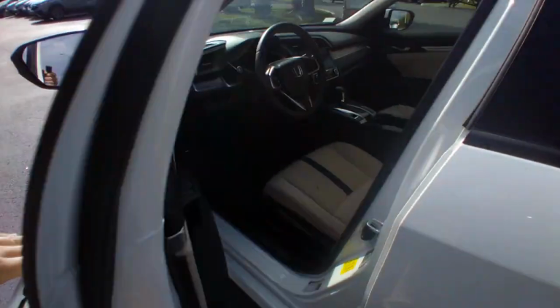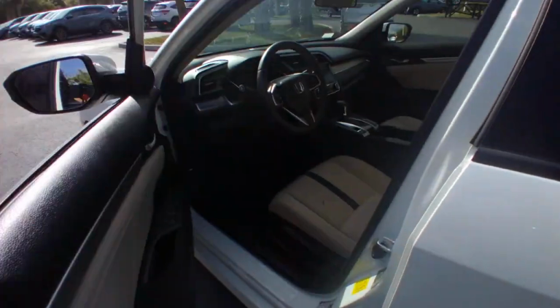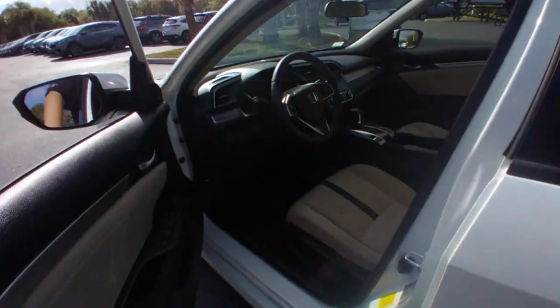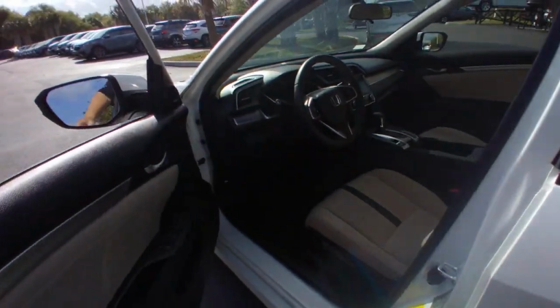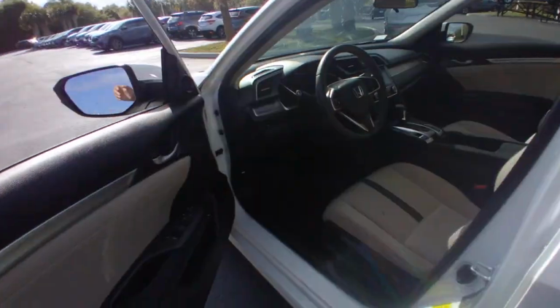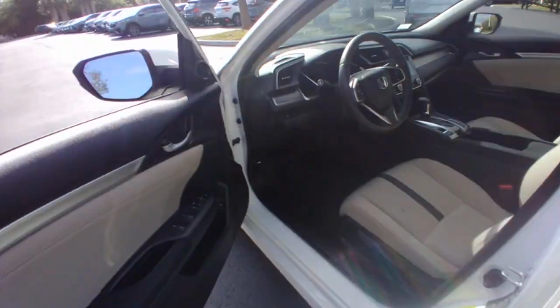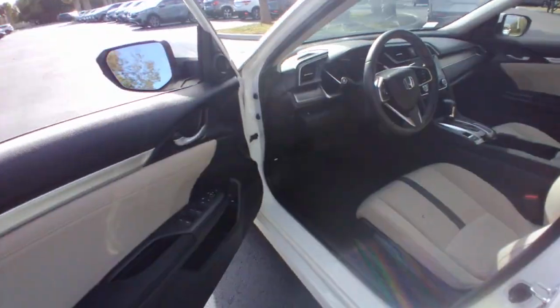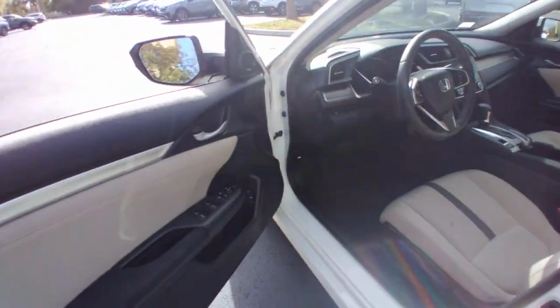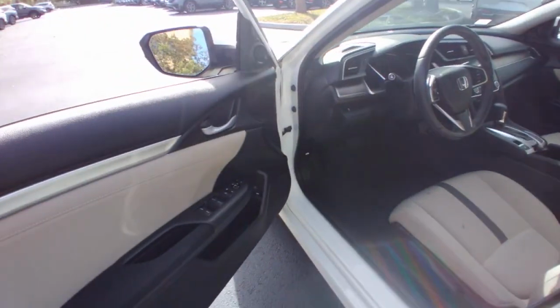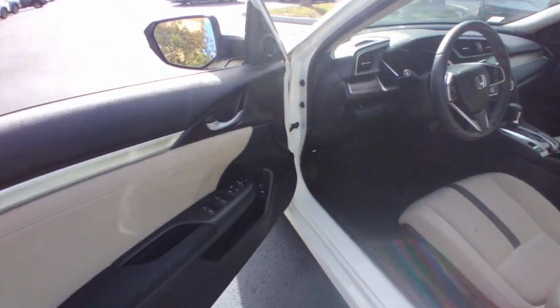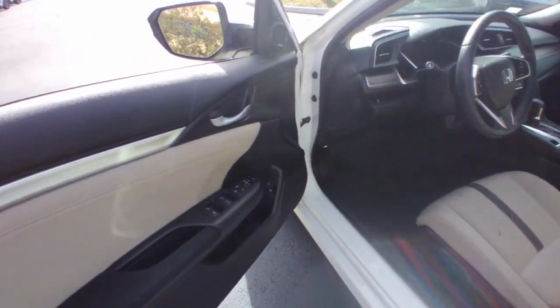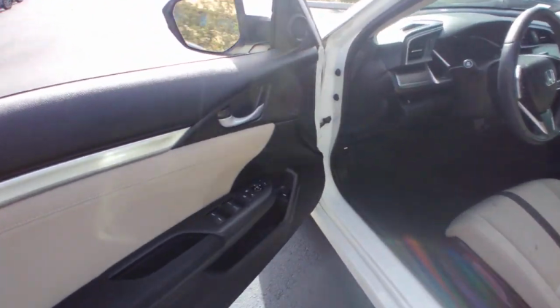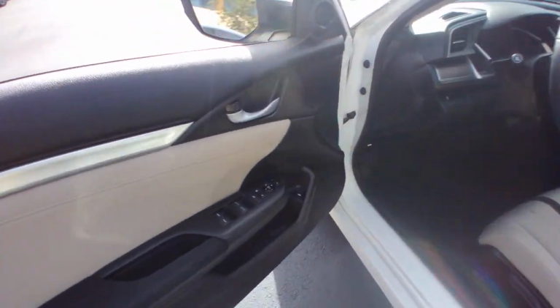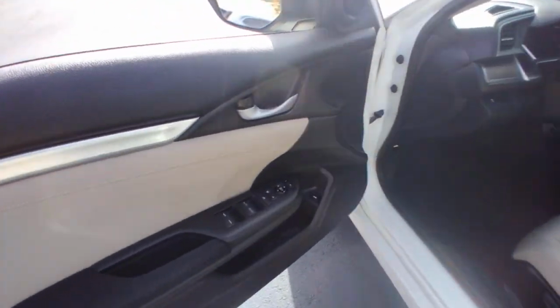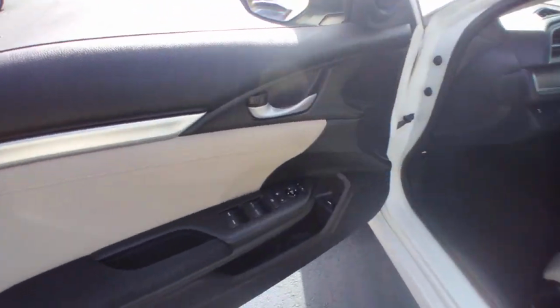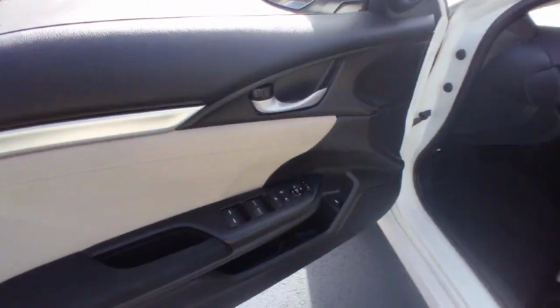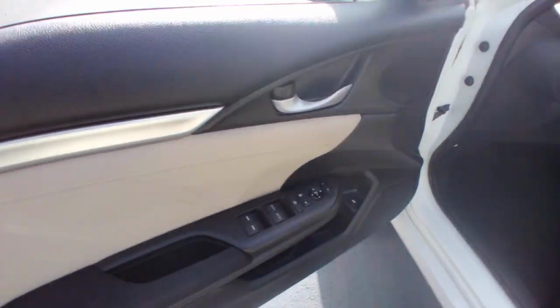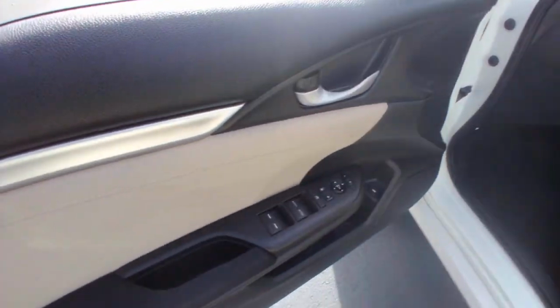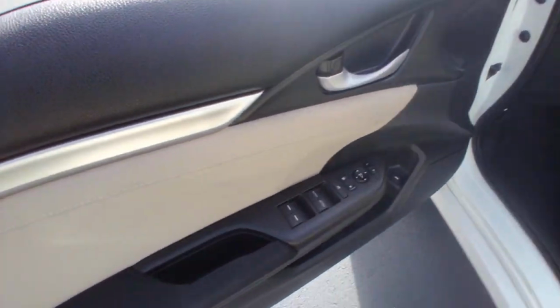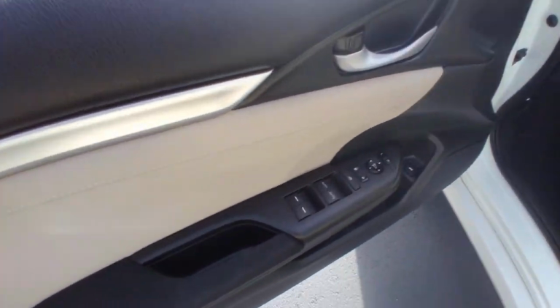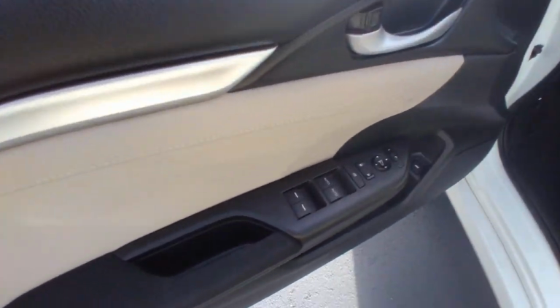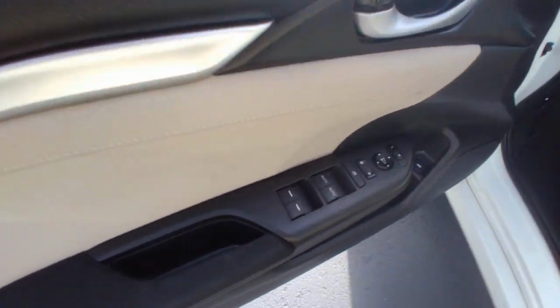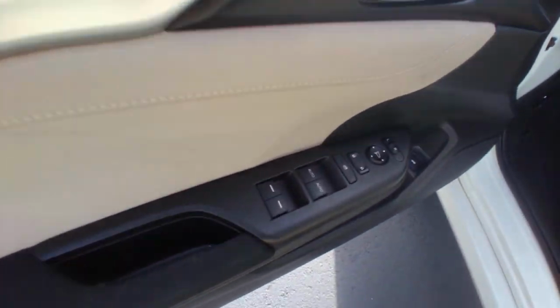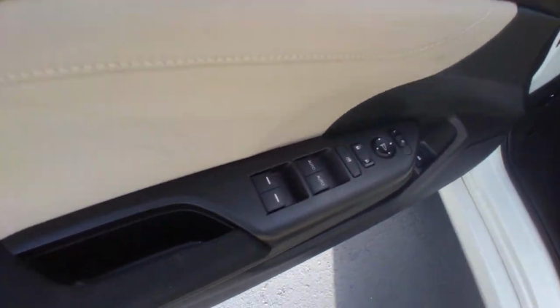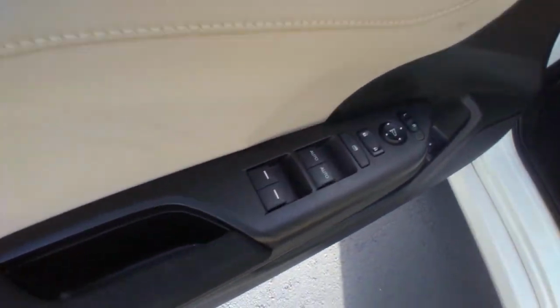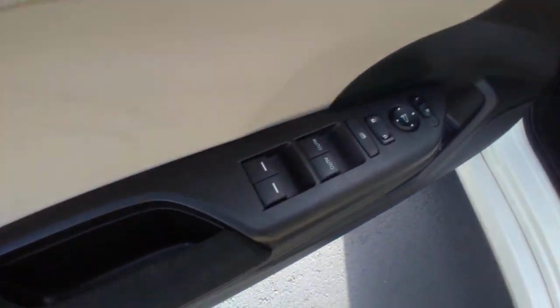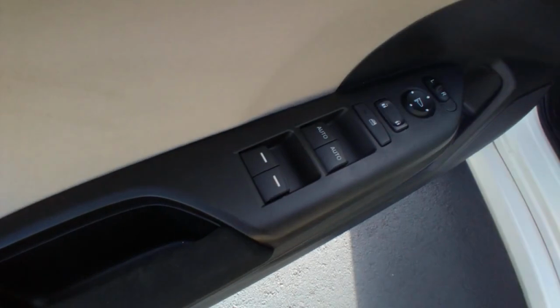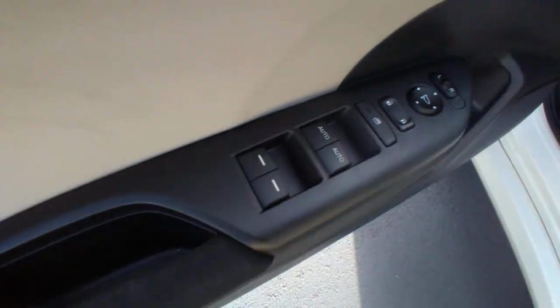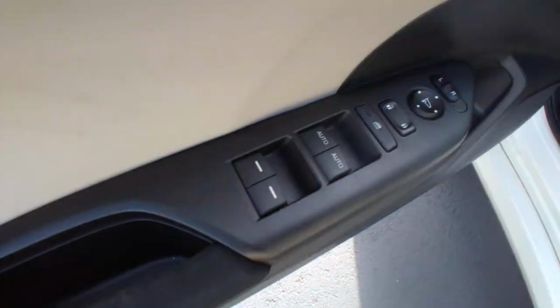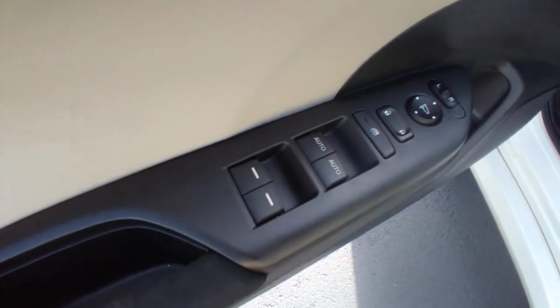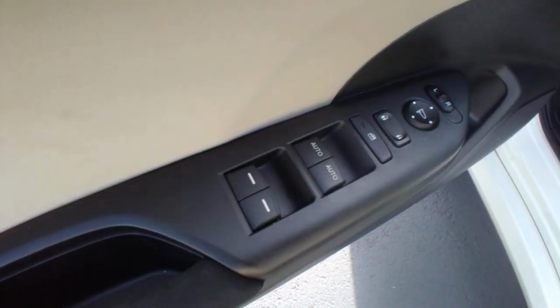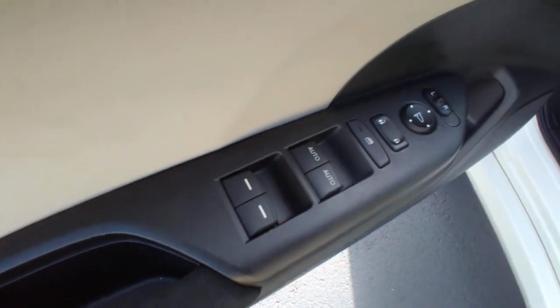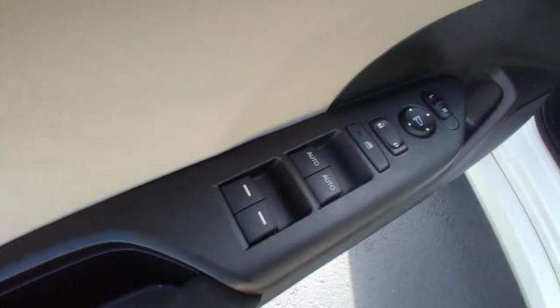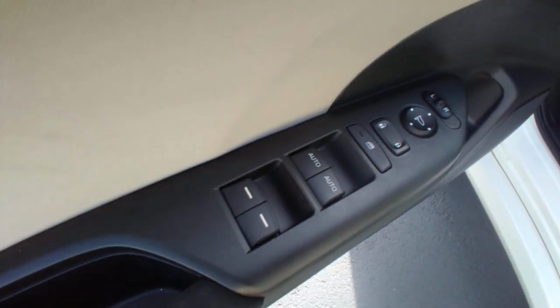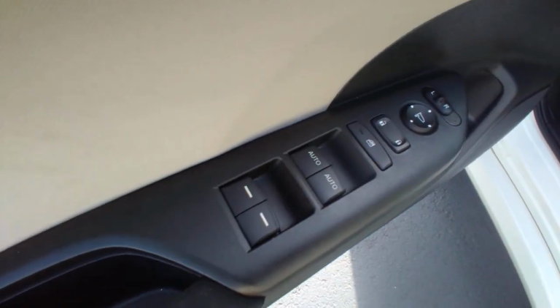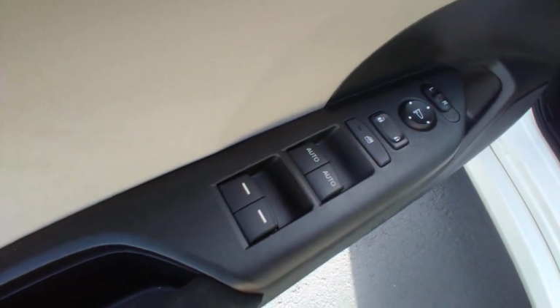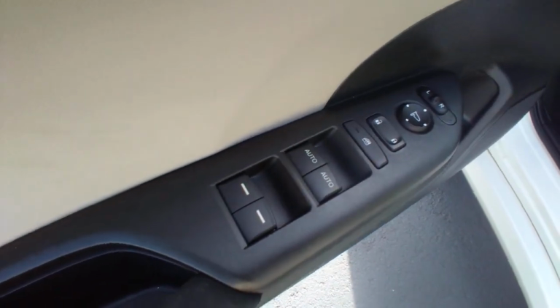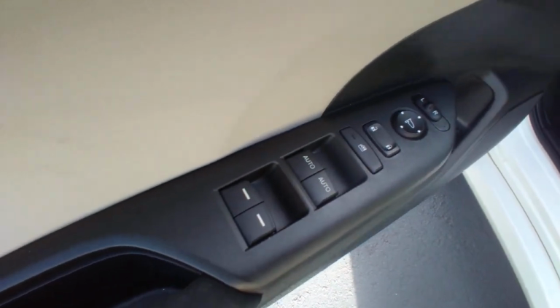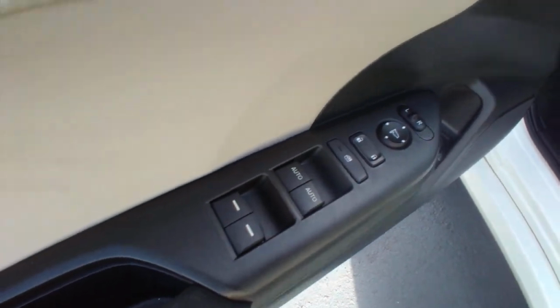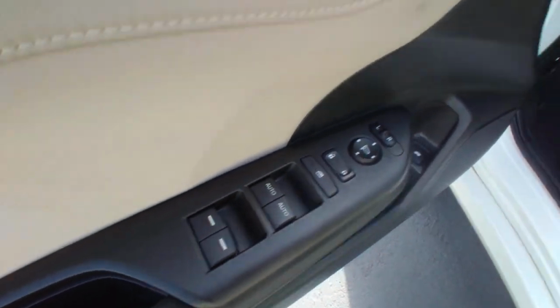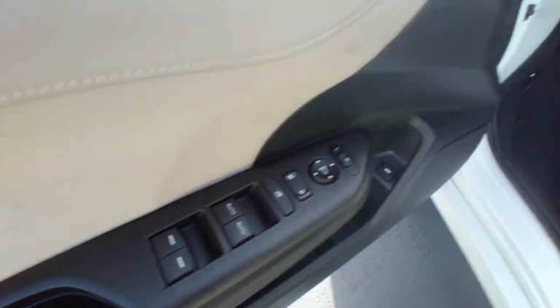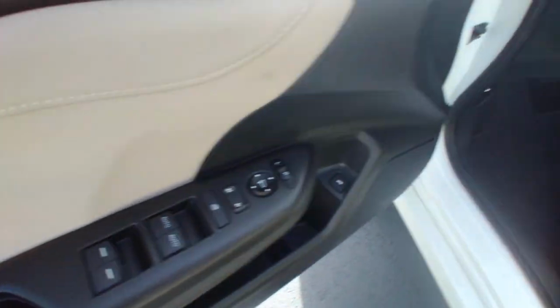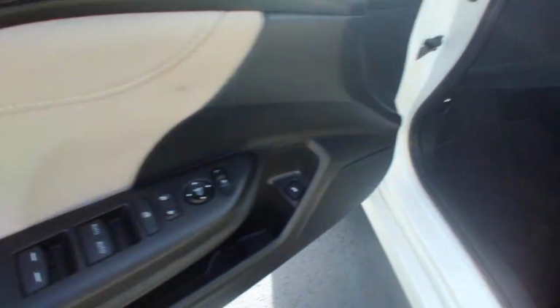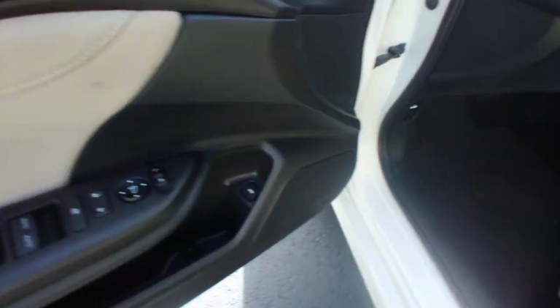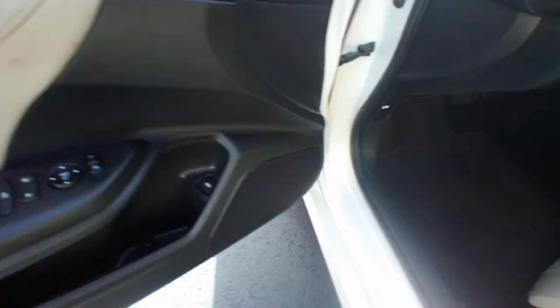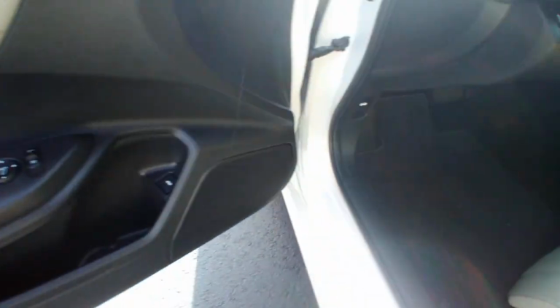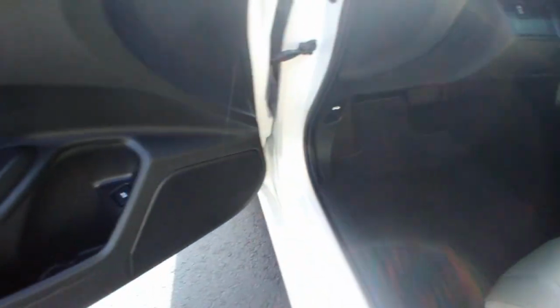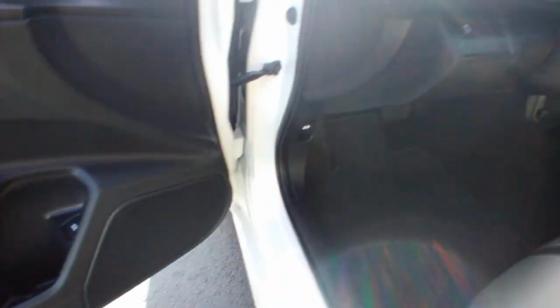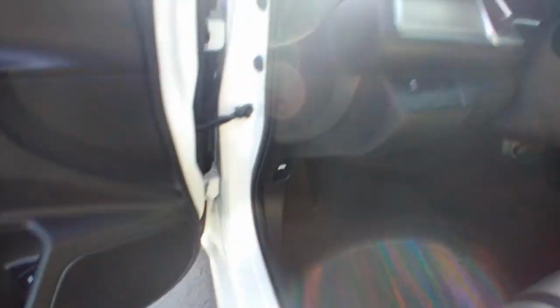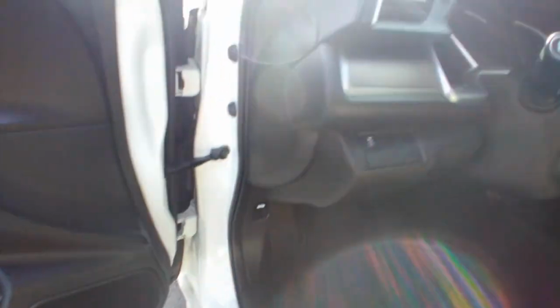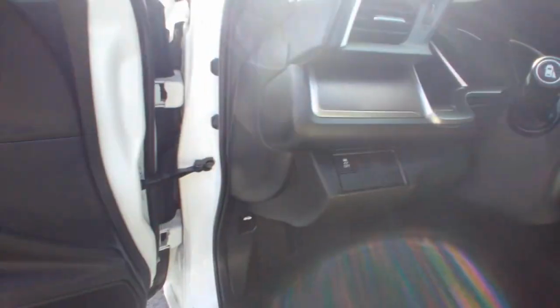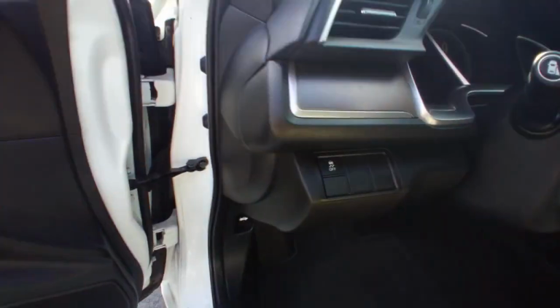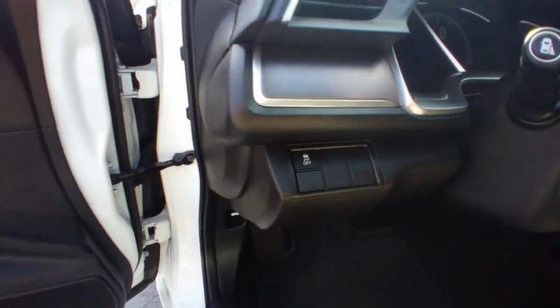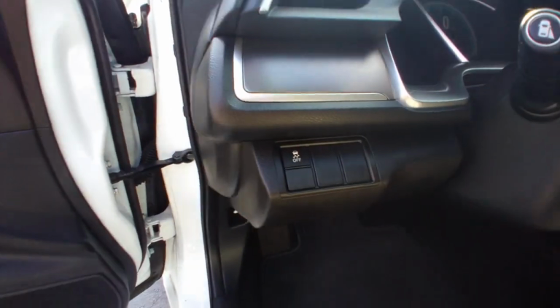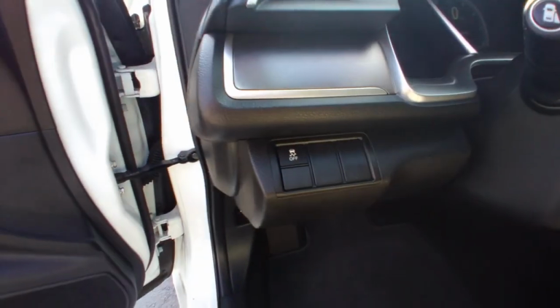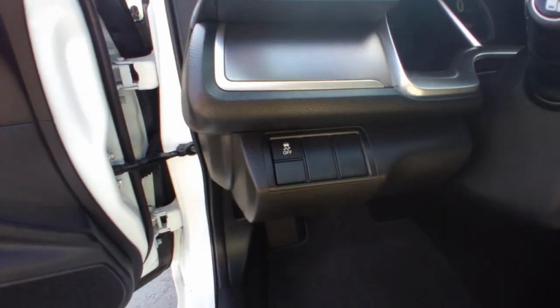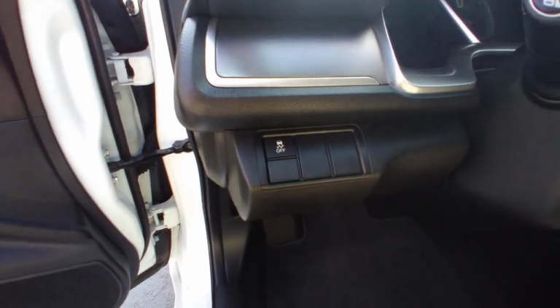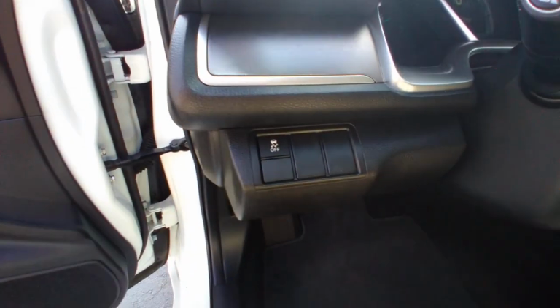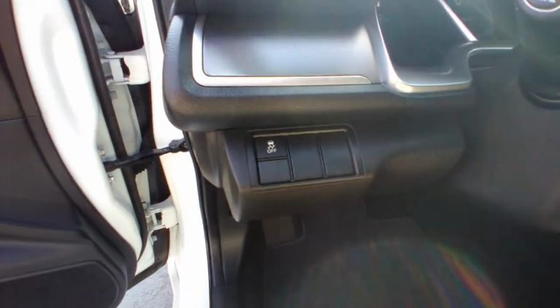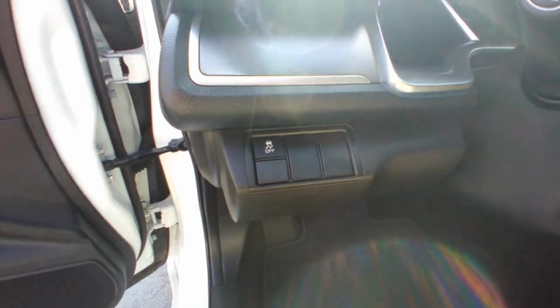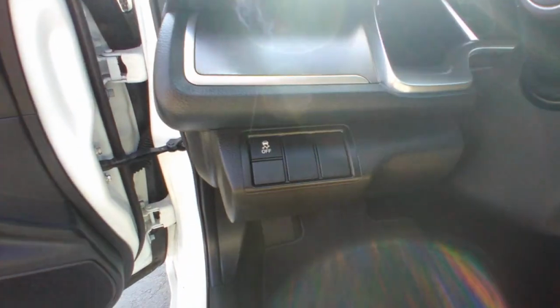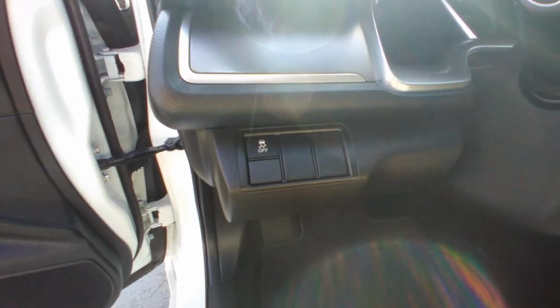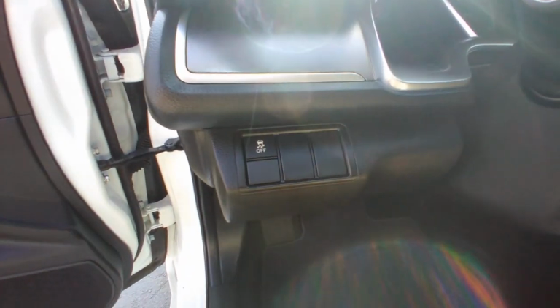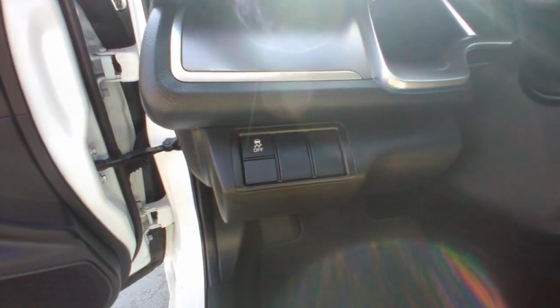Heated Mirrors, Fog Lamps, Steering Wheel Audio Controls, Bluetooth Connection, Aluminum Wheels.